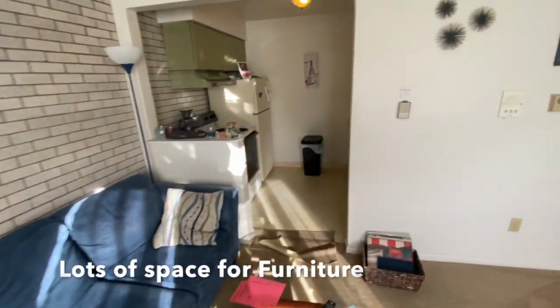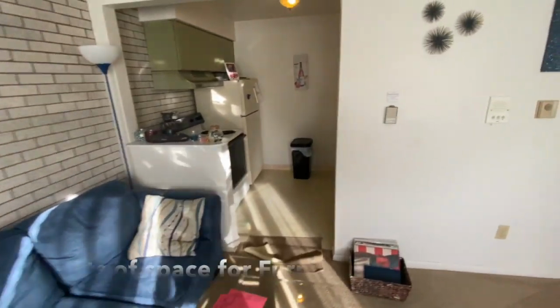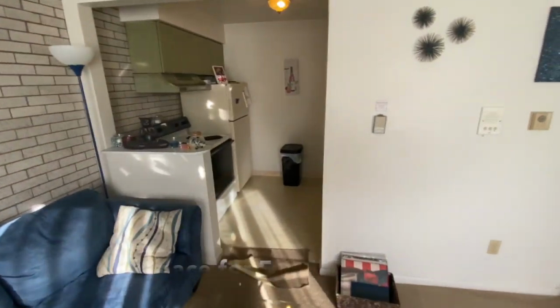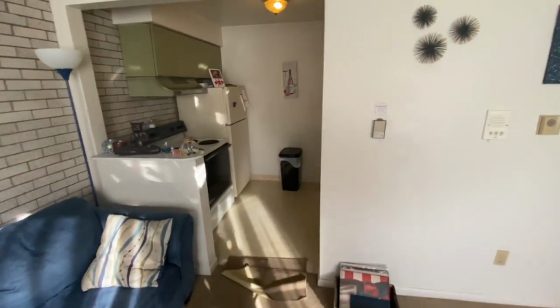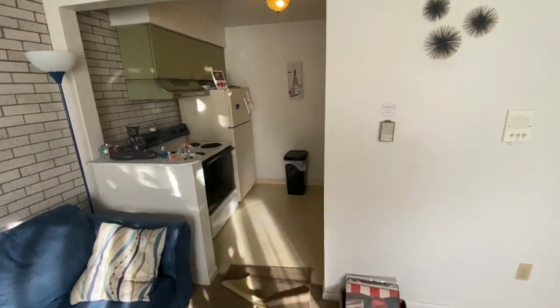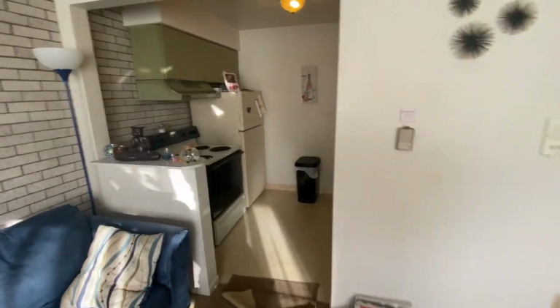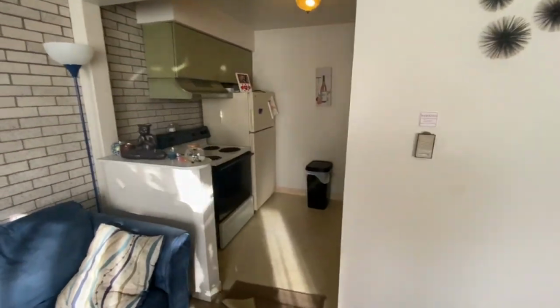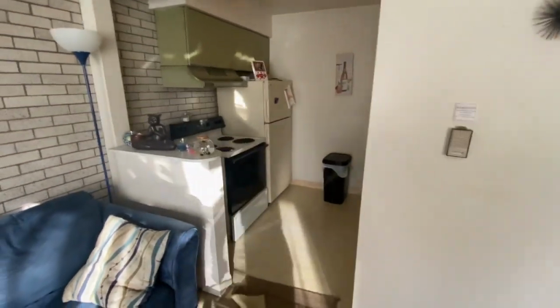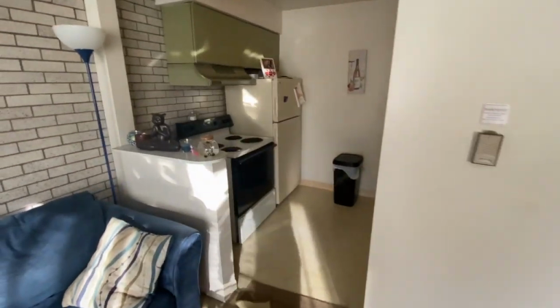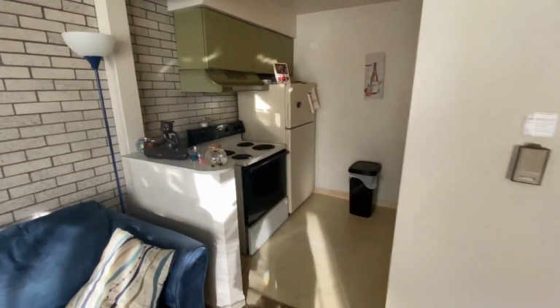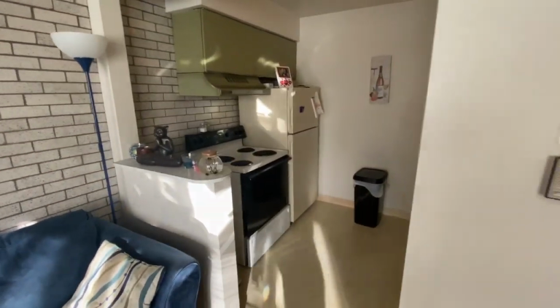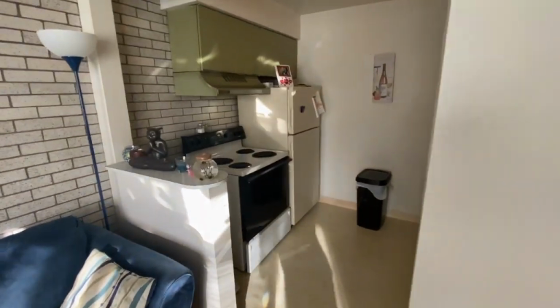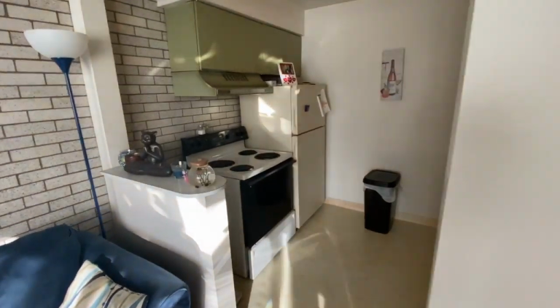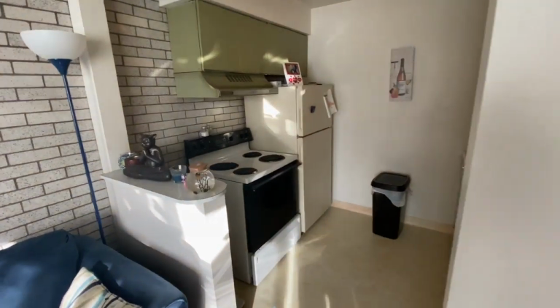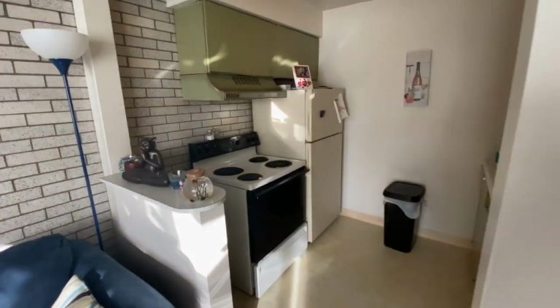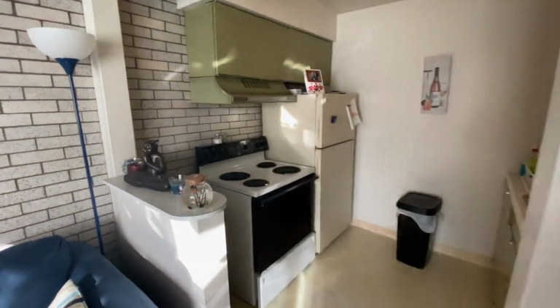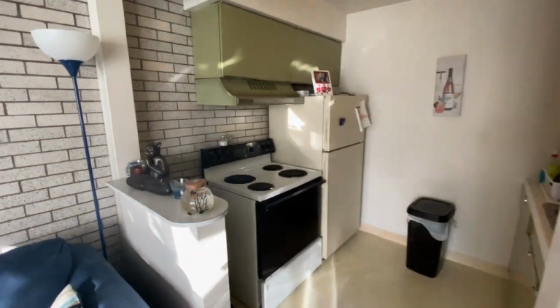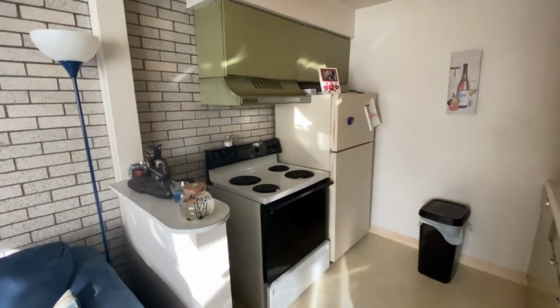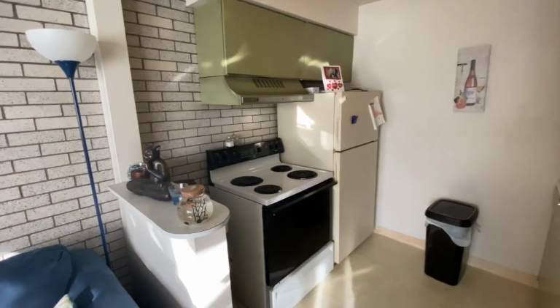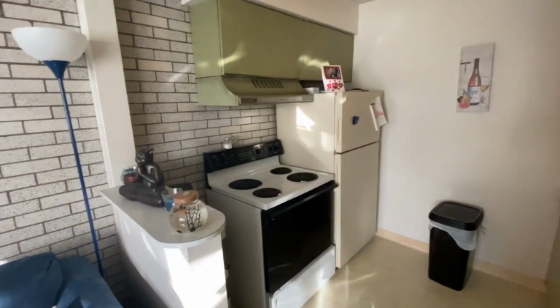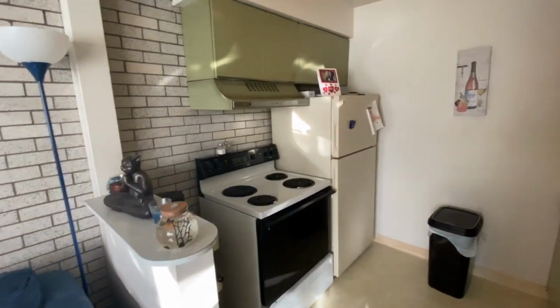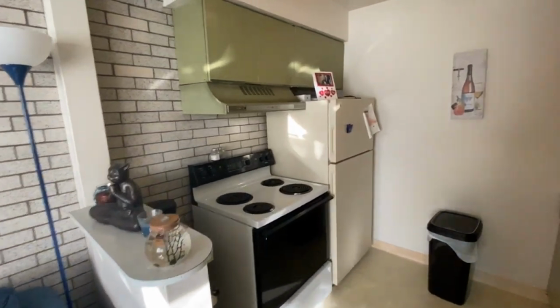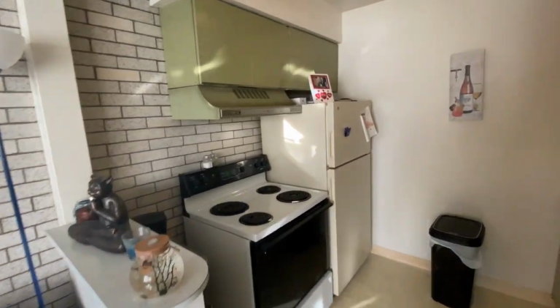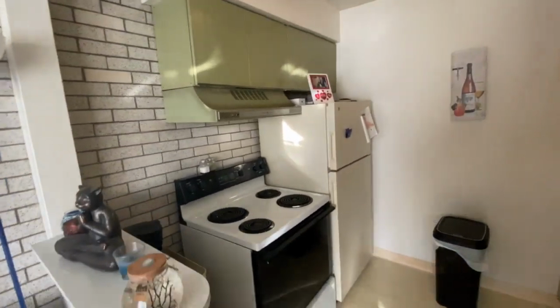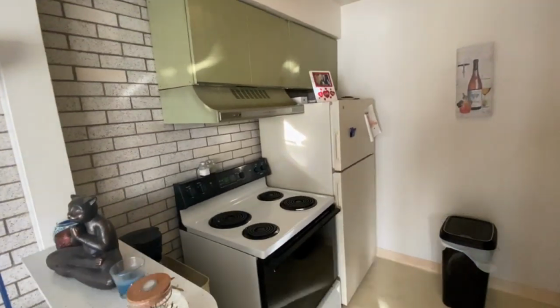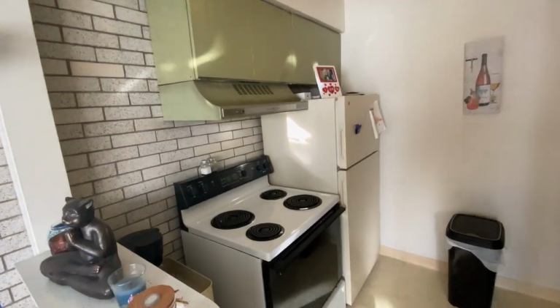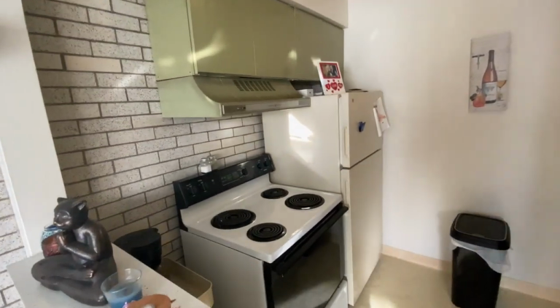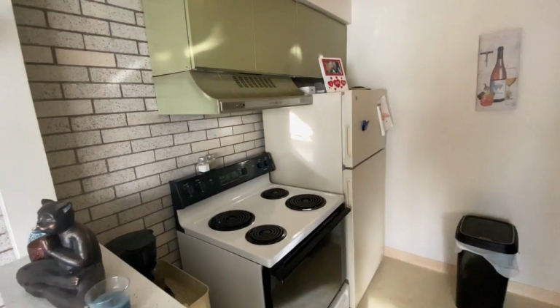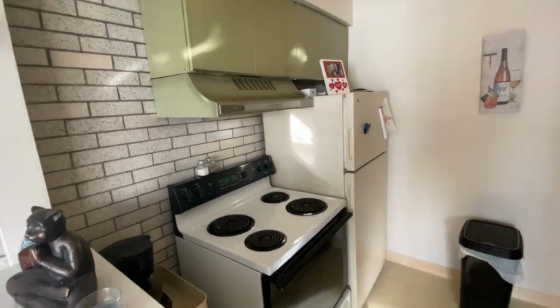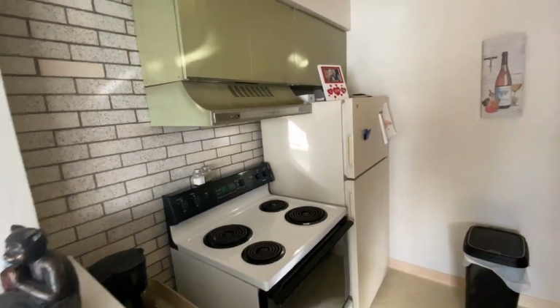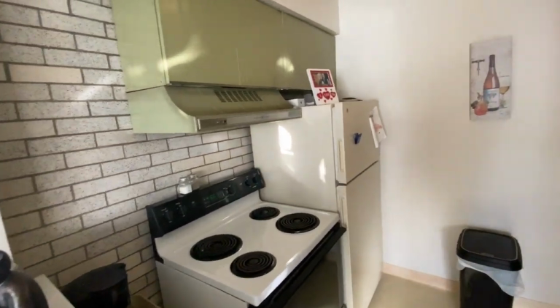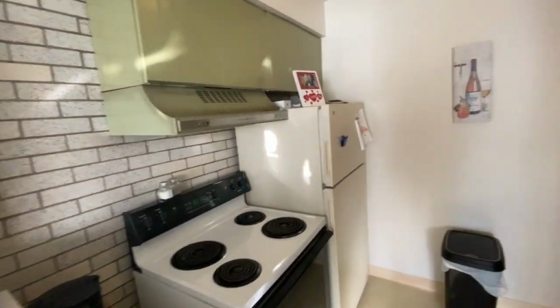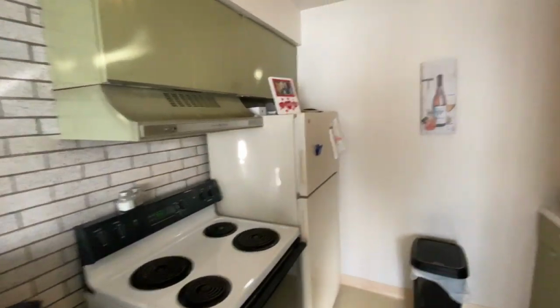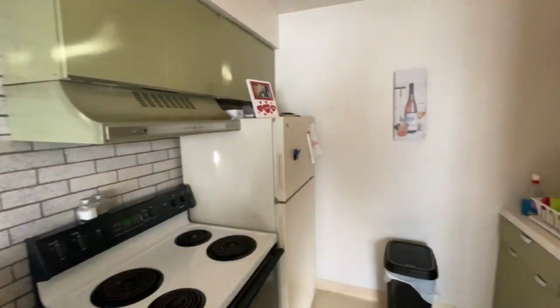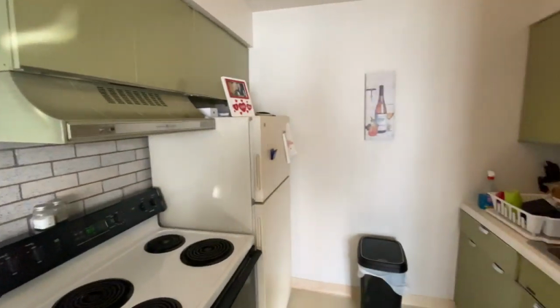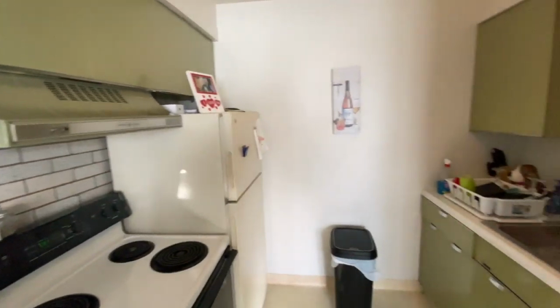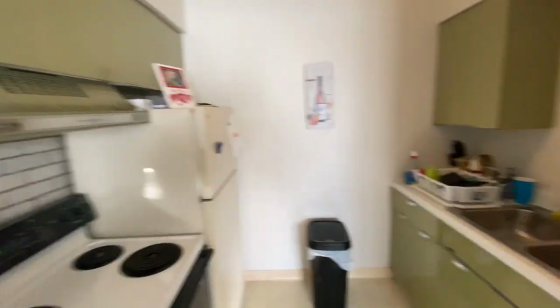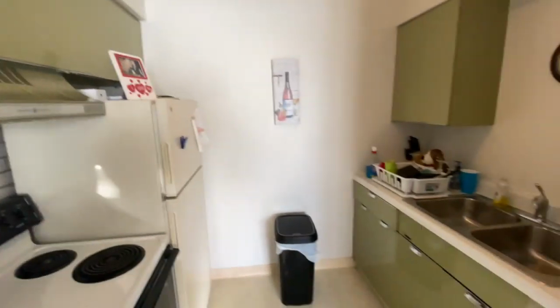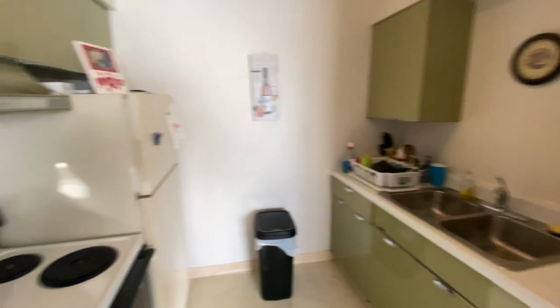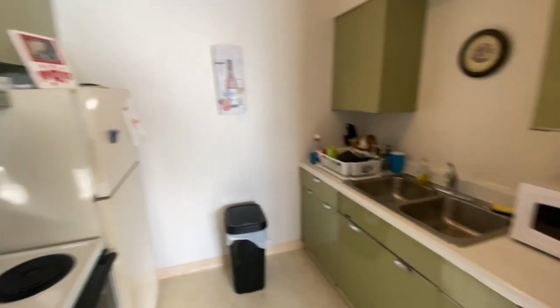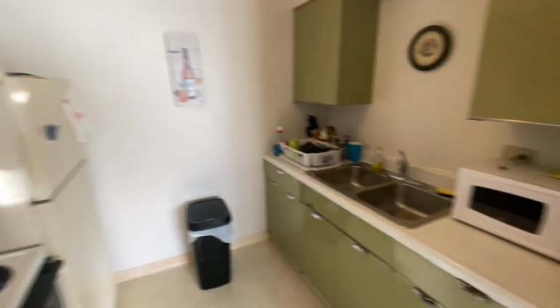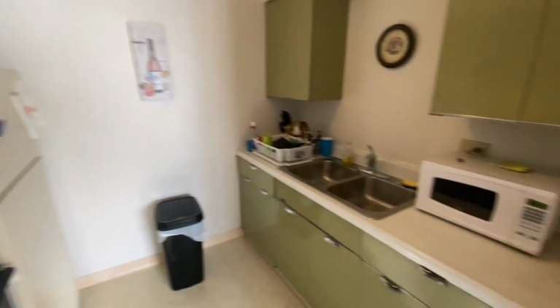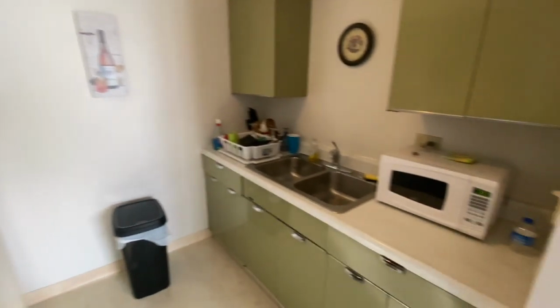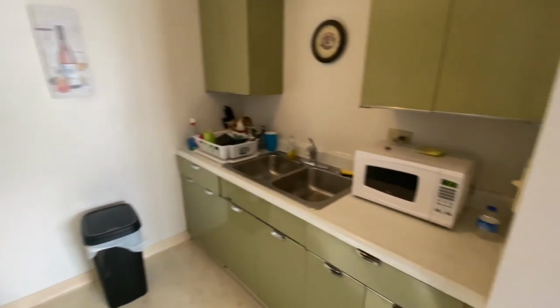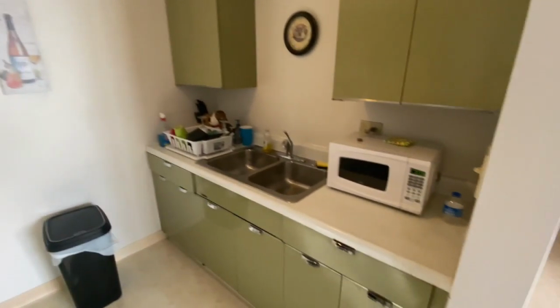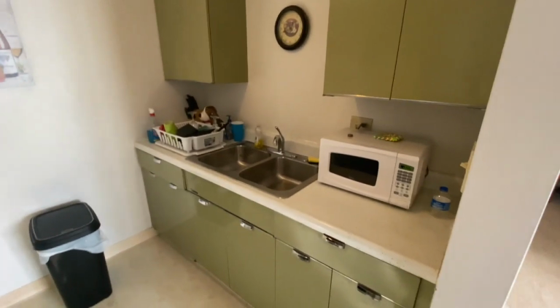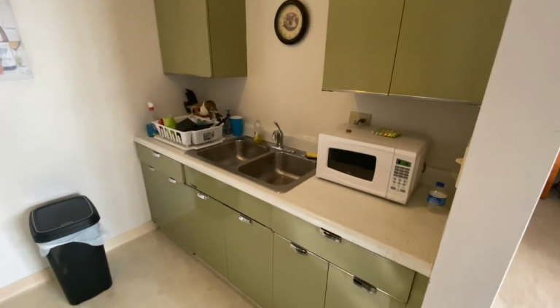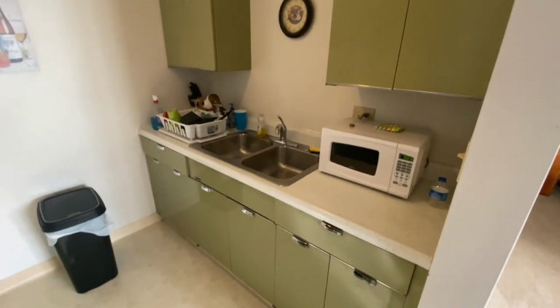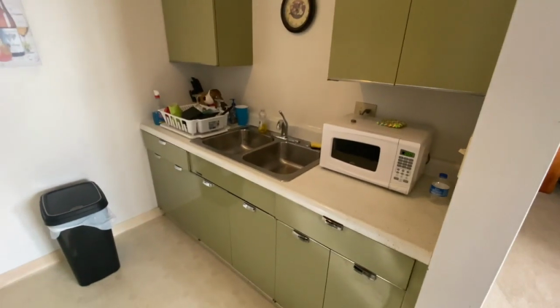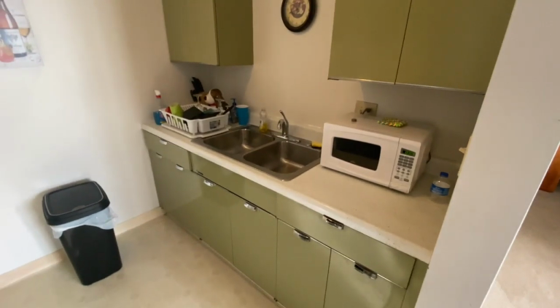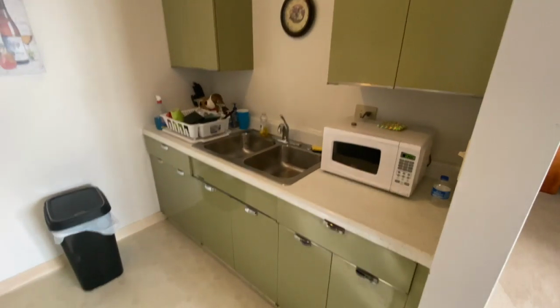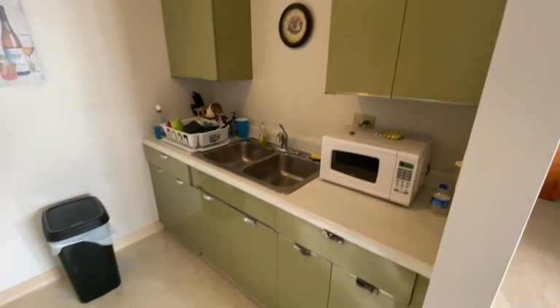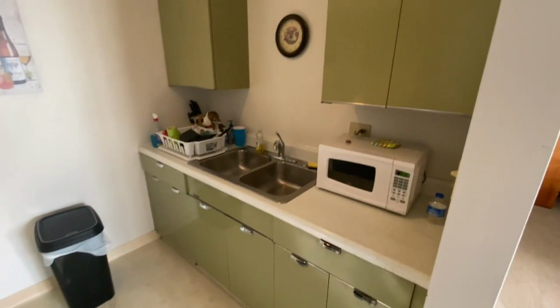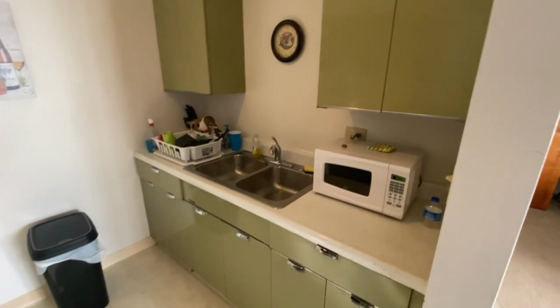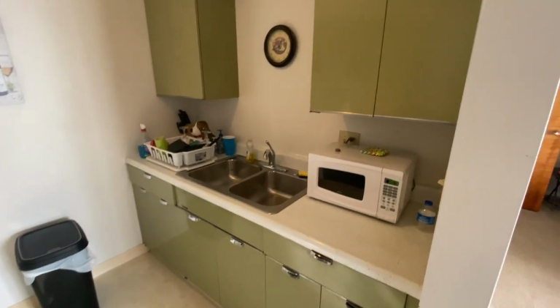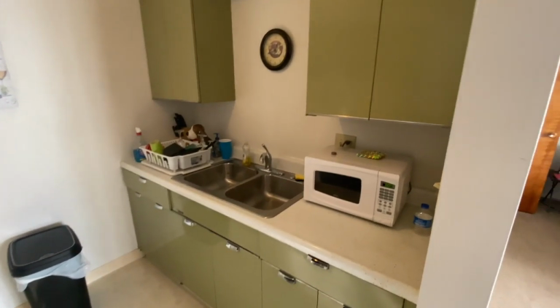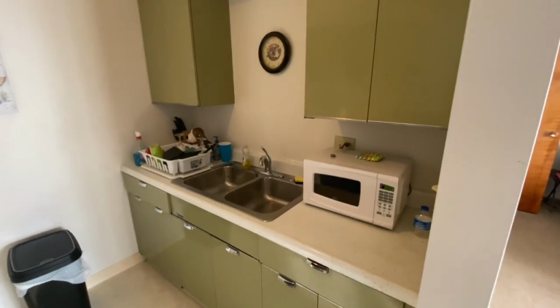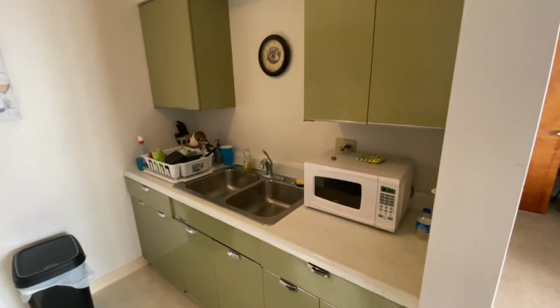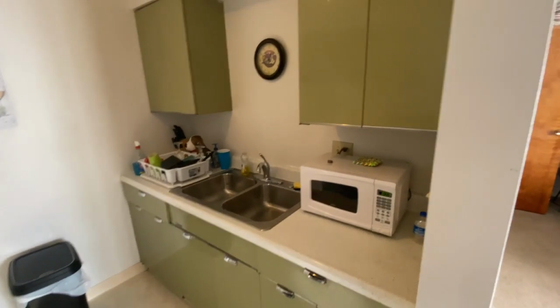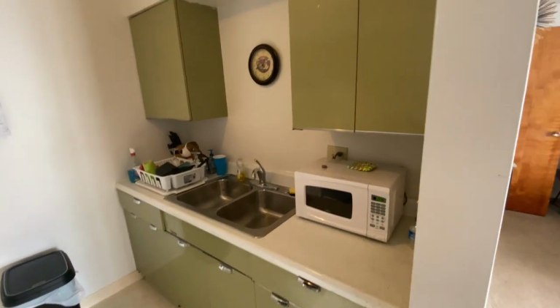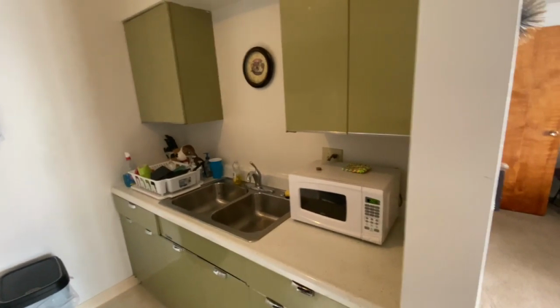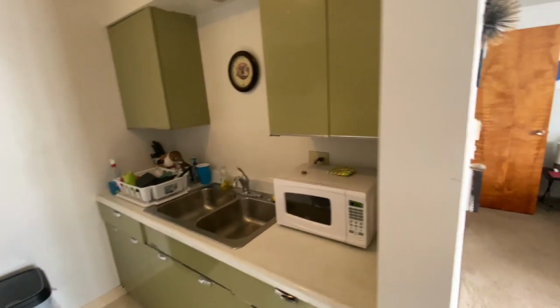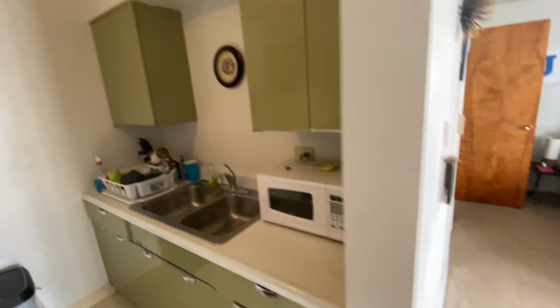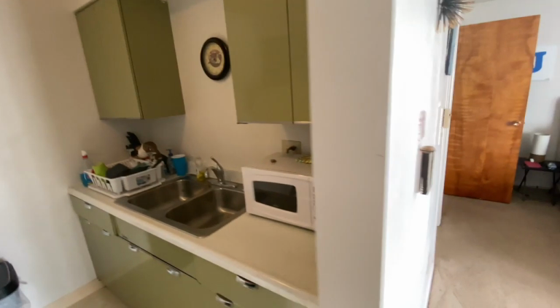You have a separate kitchen. There's a full-size electric range, full-size fridge, and plenty of cabinet space on the sink side.